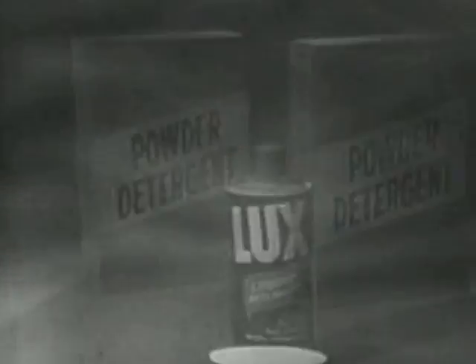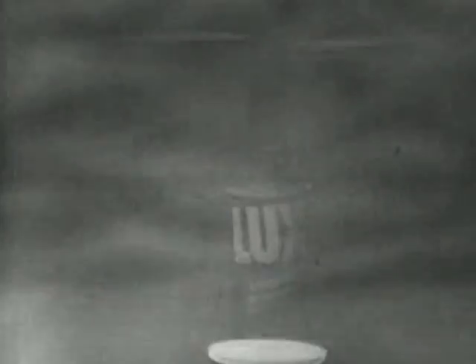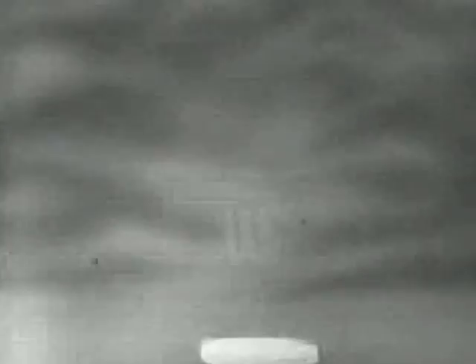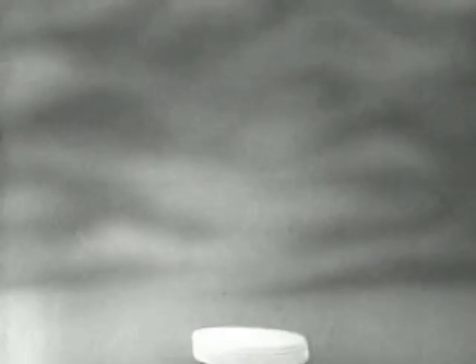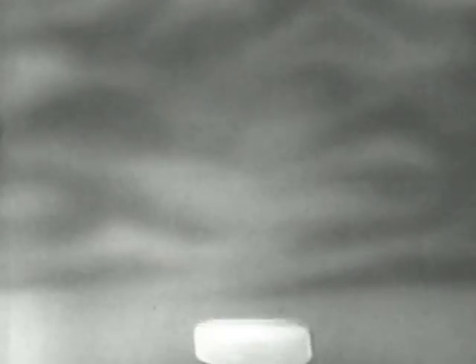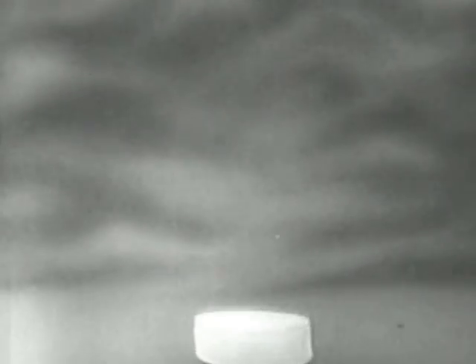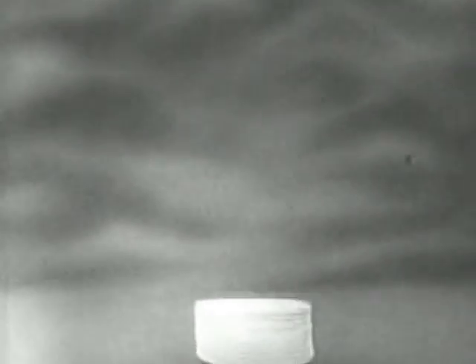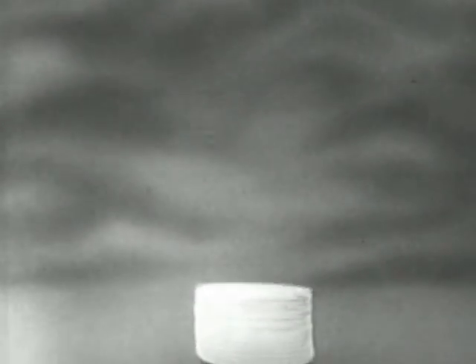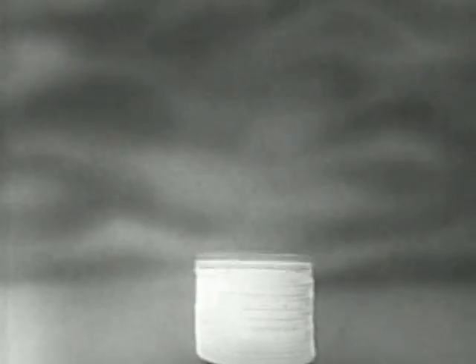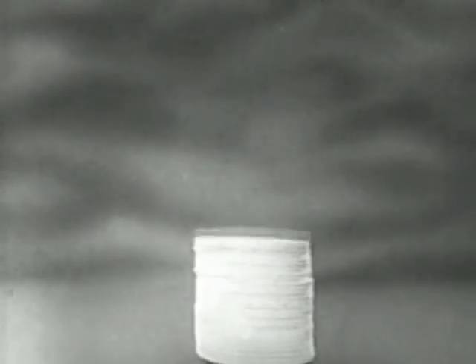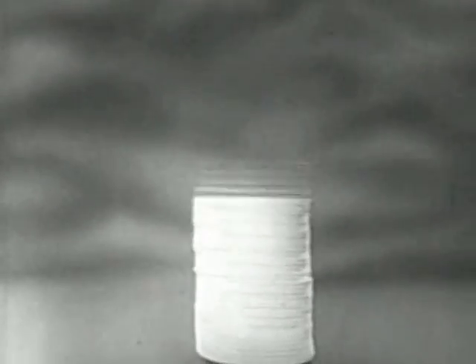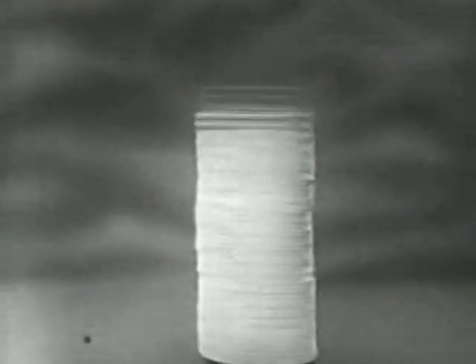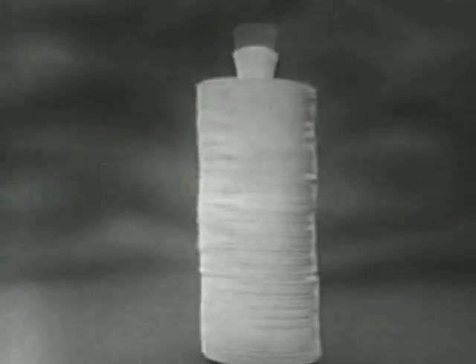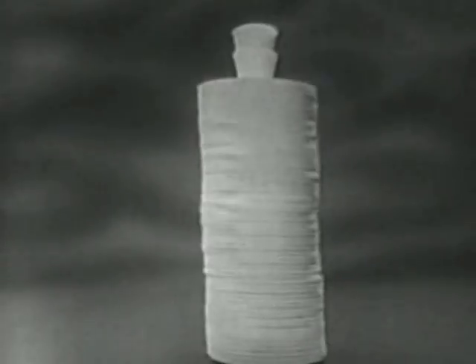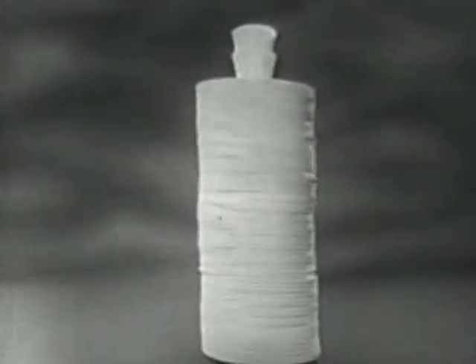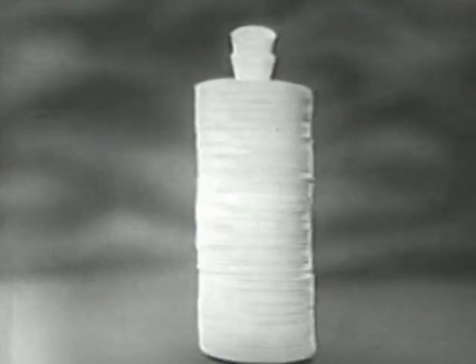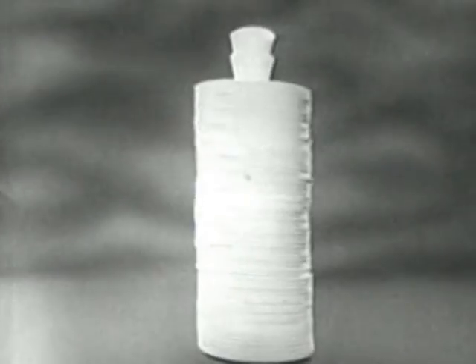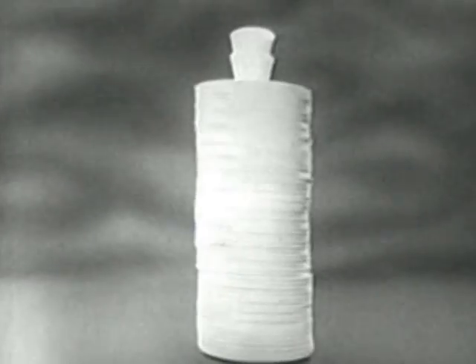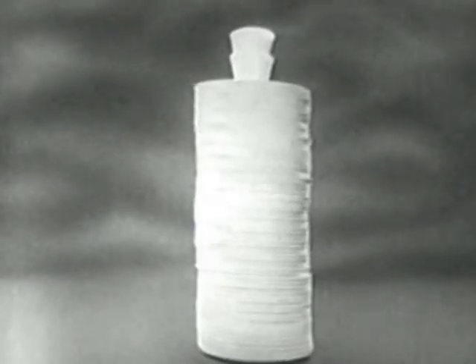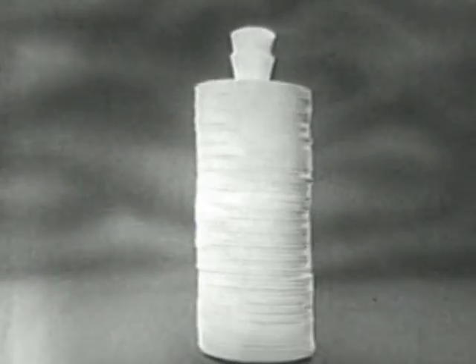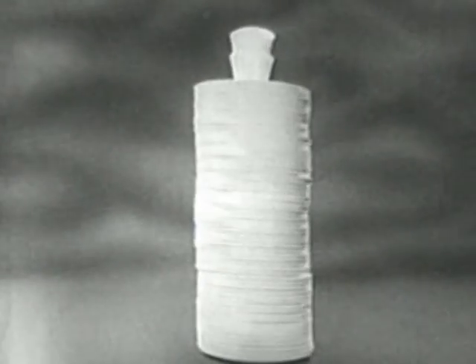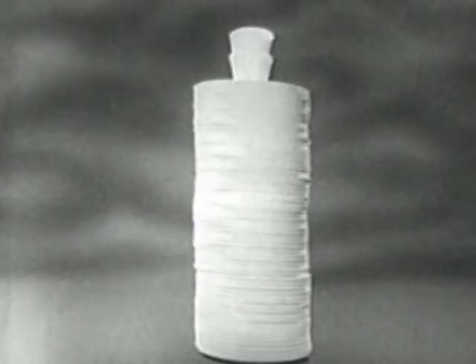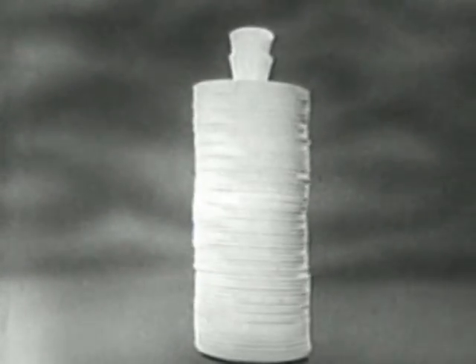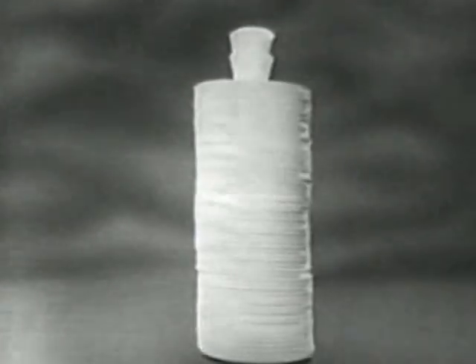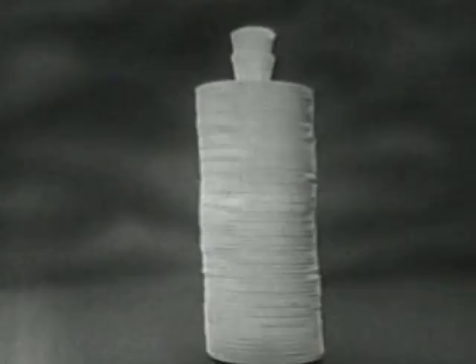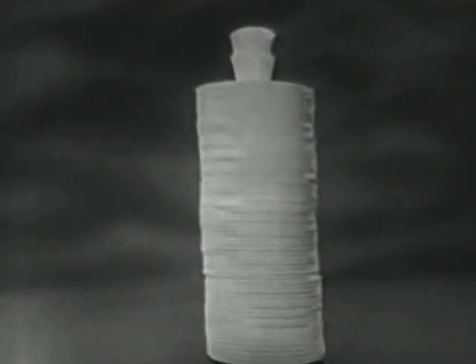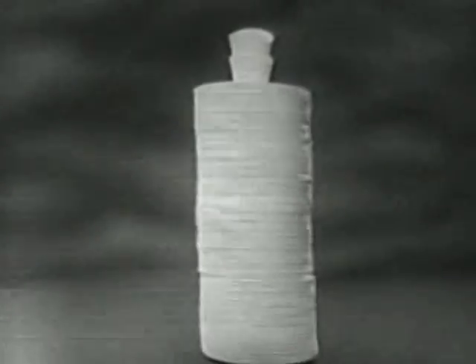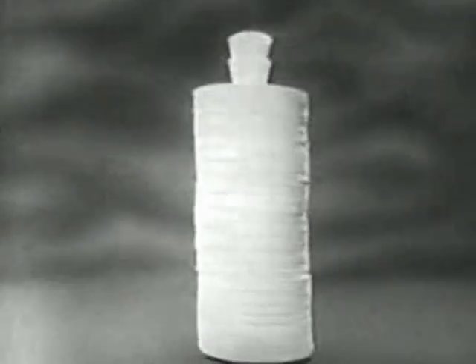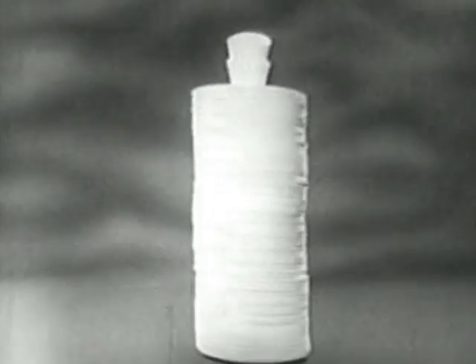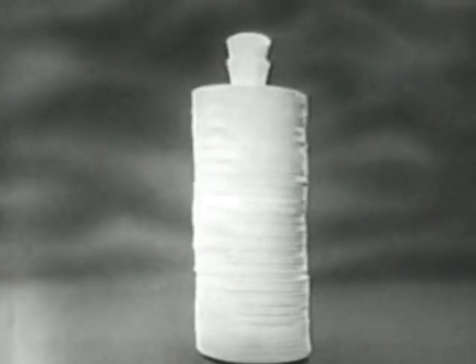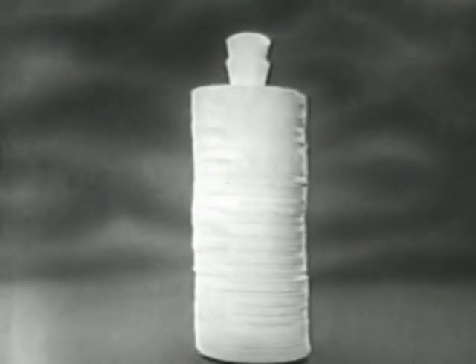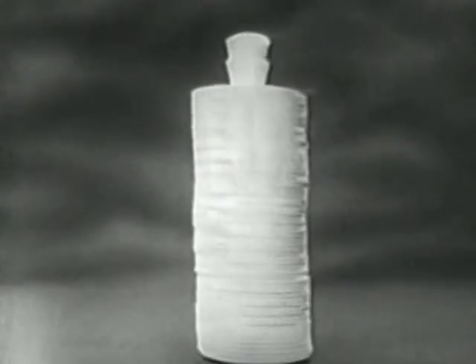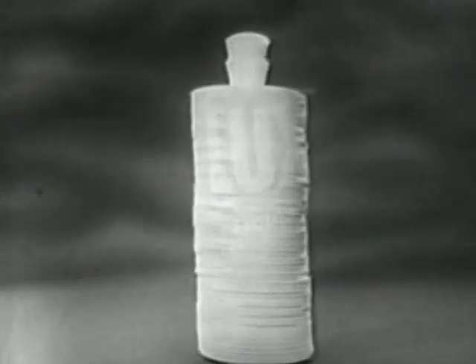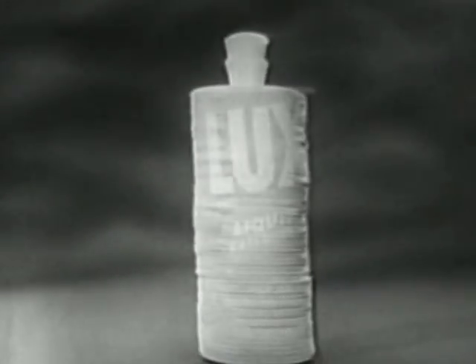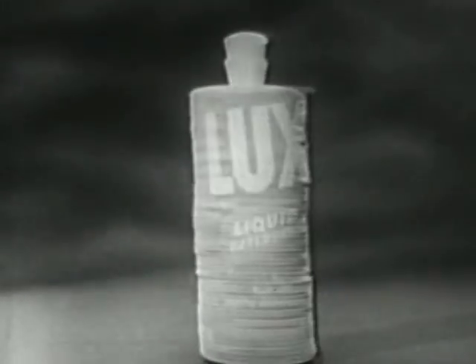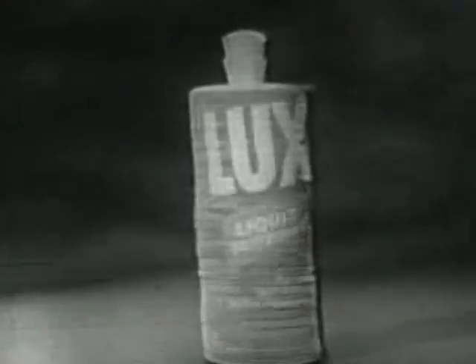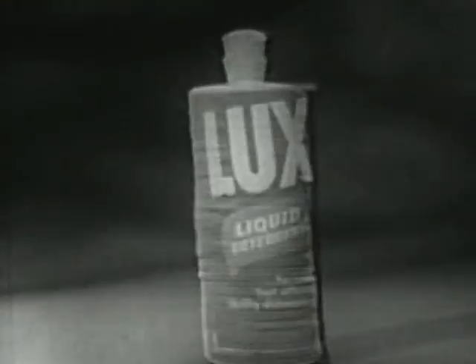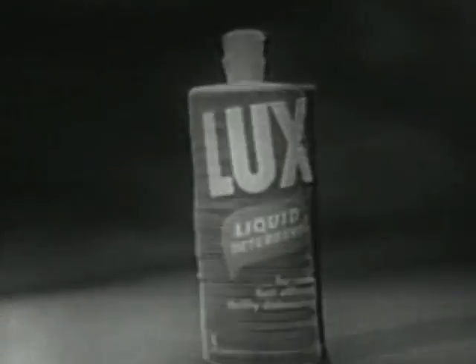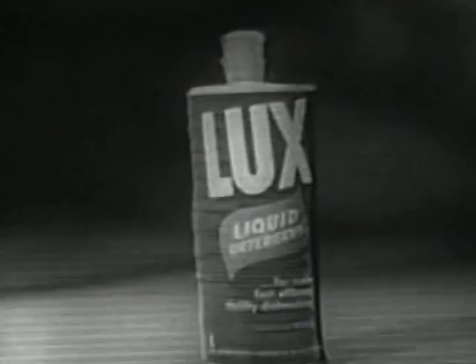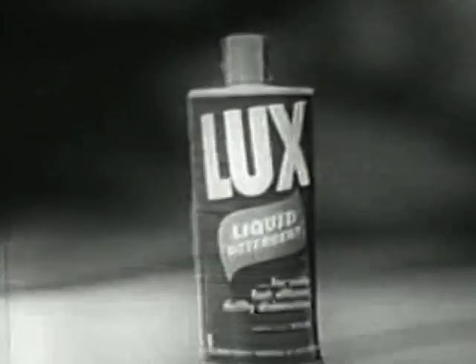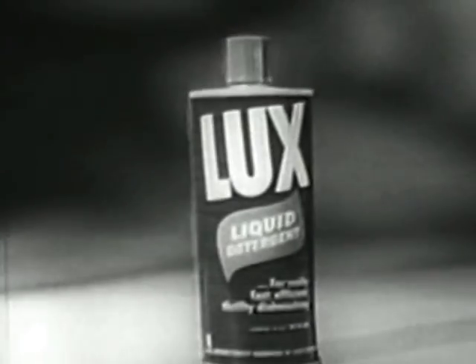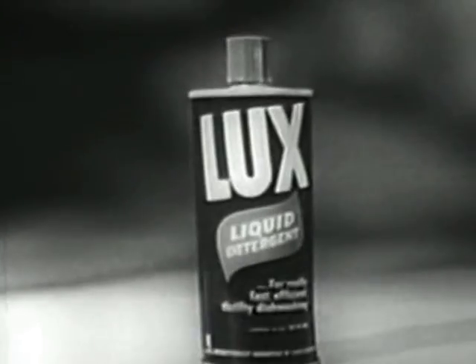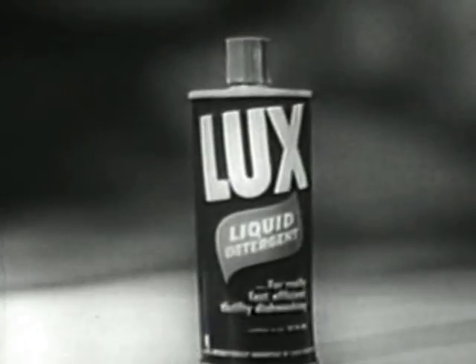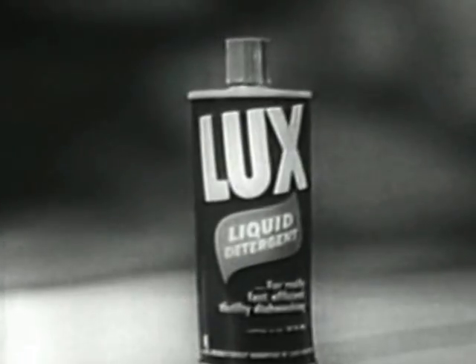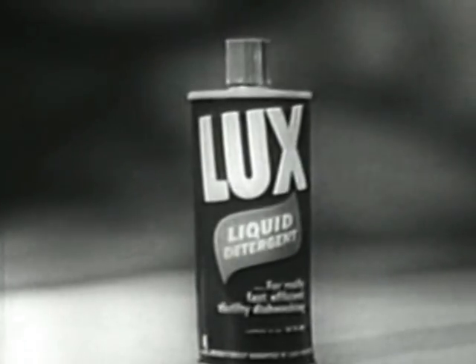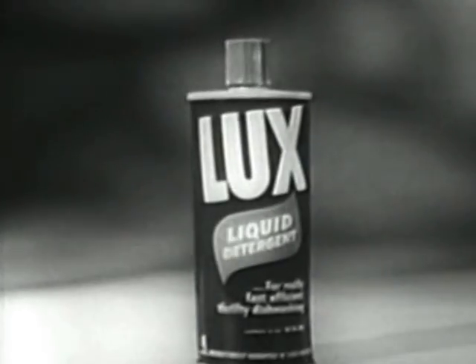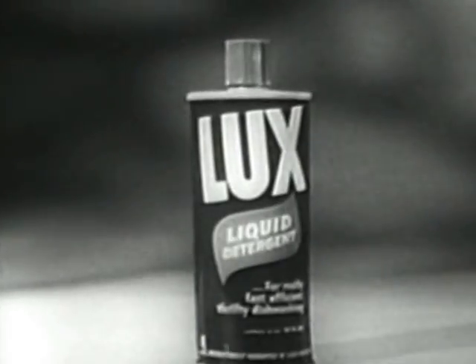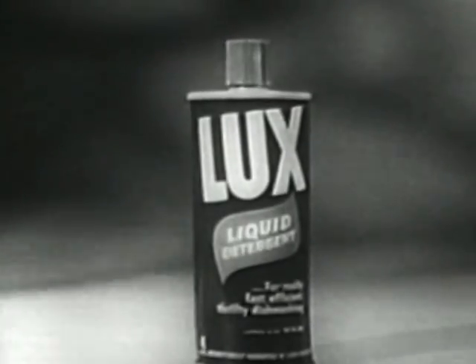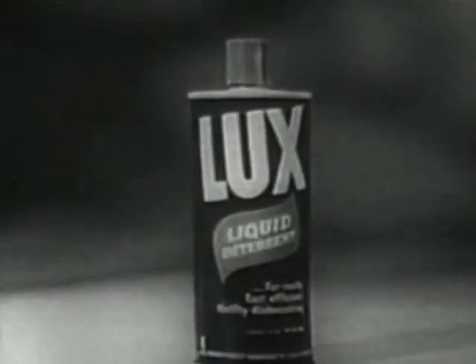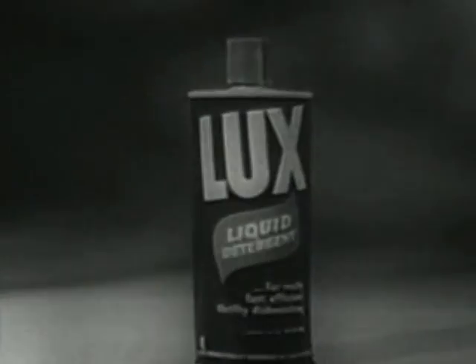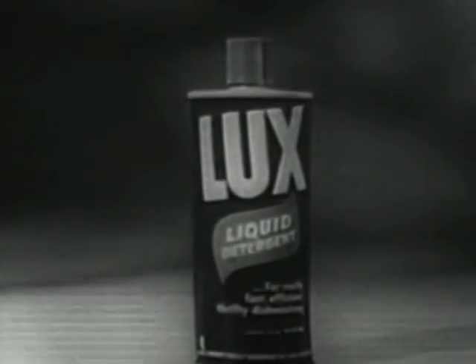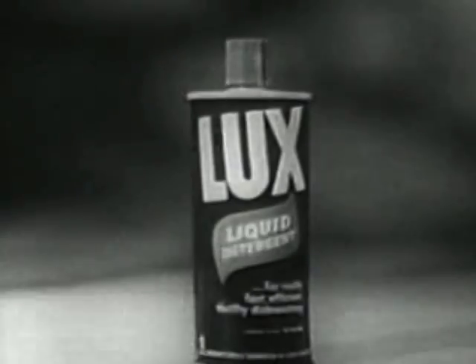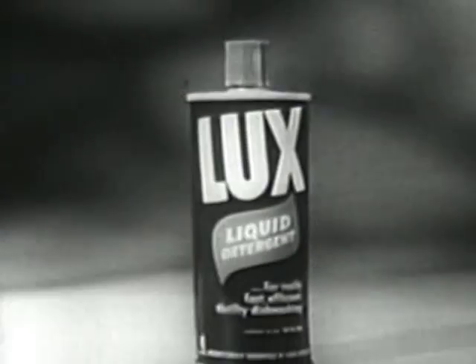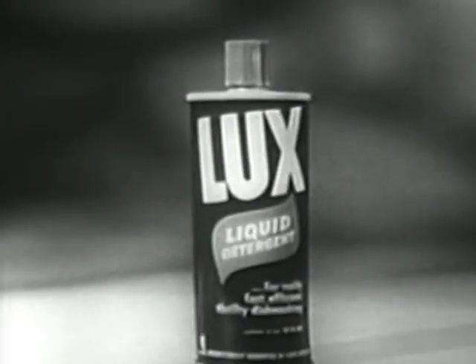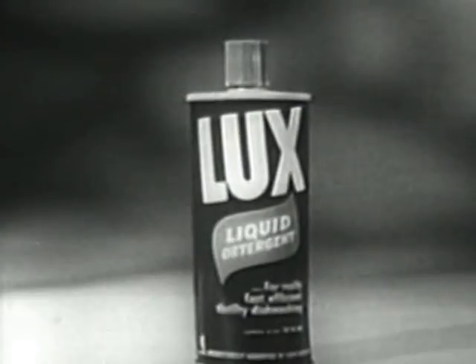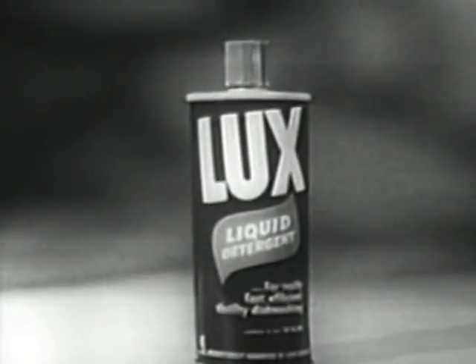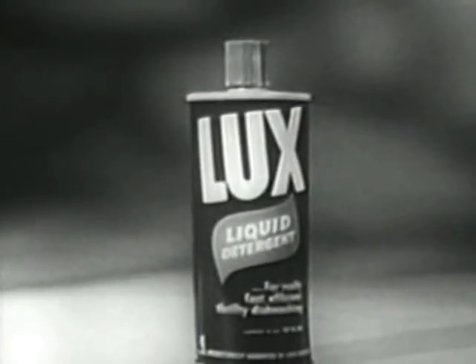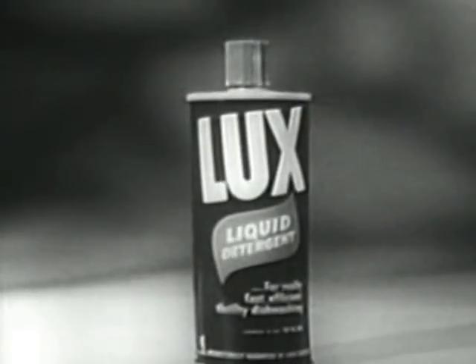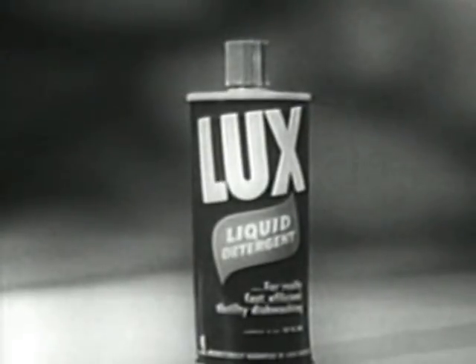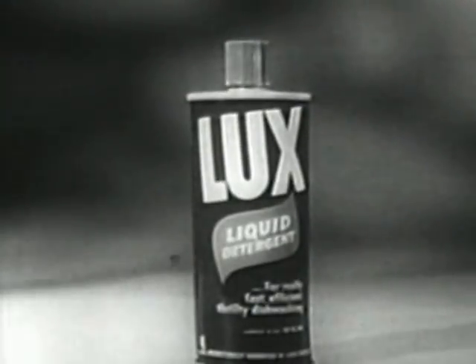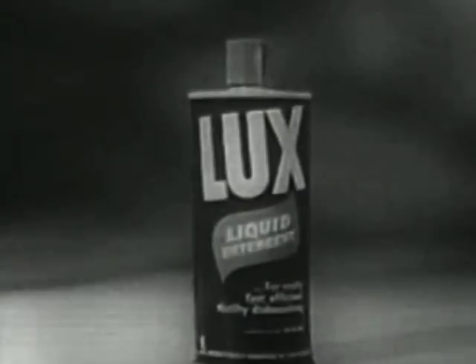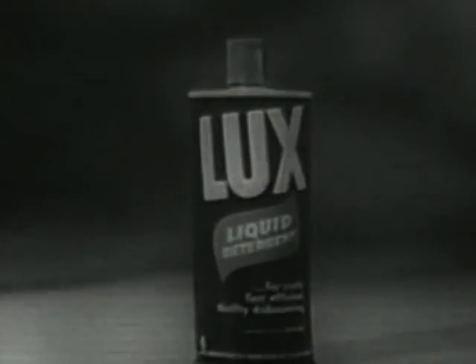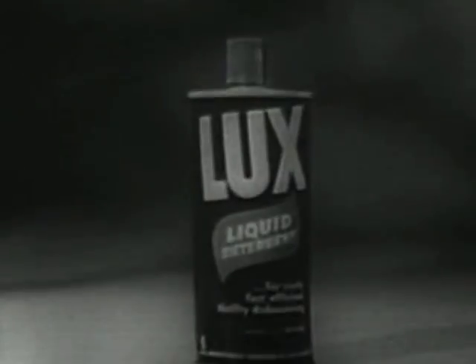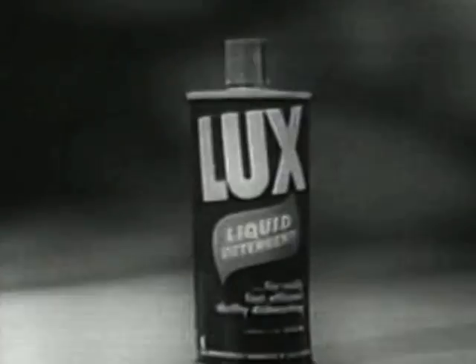When dishes pile up, make them disappear fast. There's no liquid like Luxe Liquid.